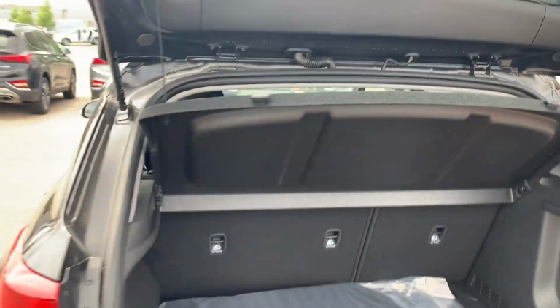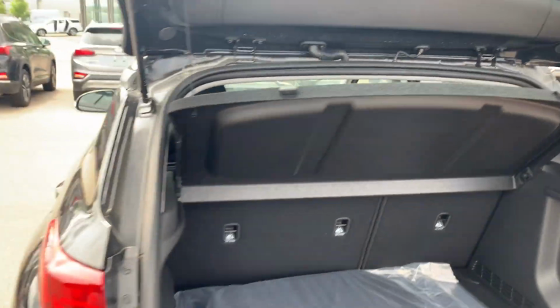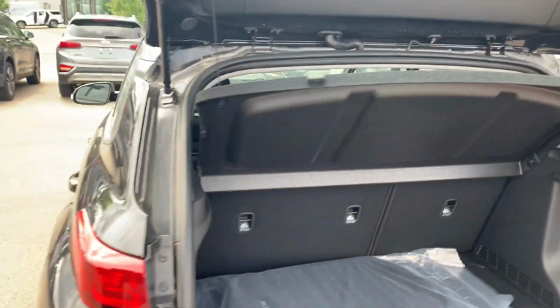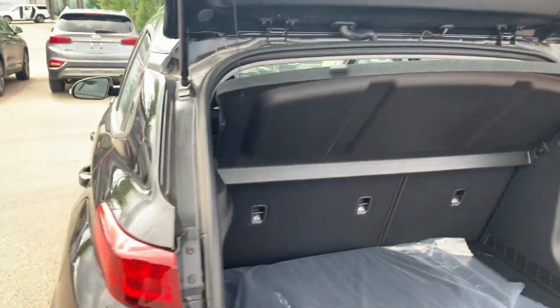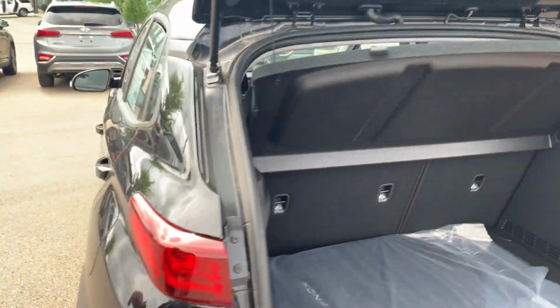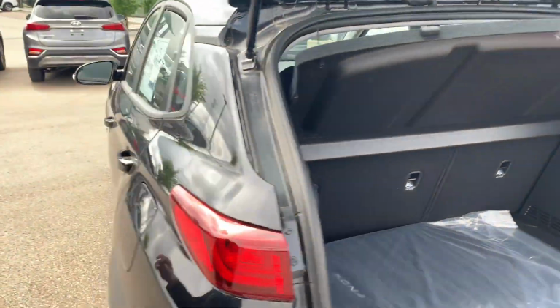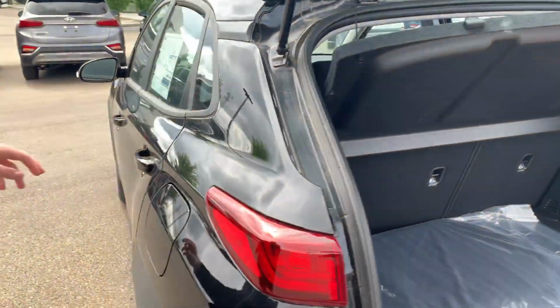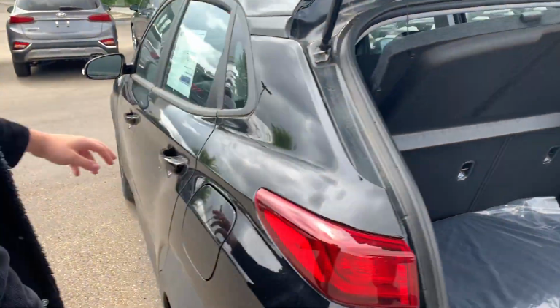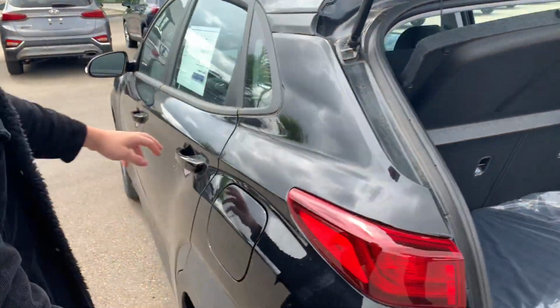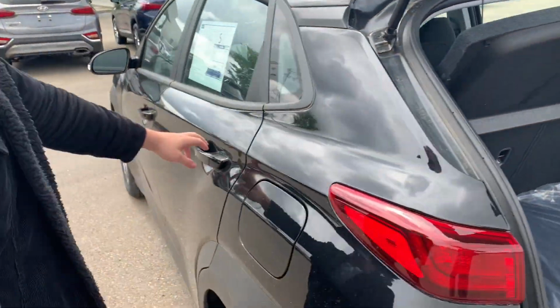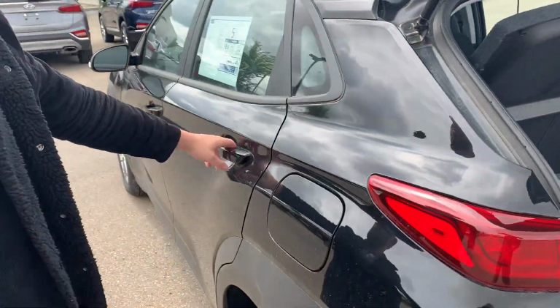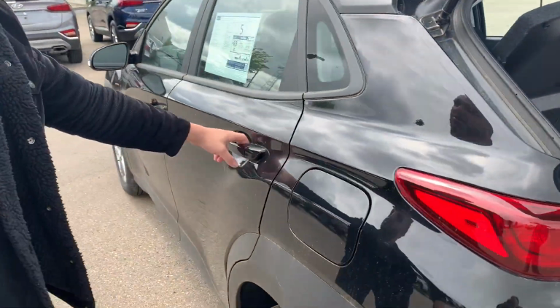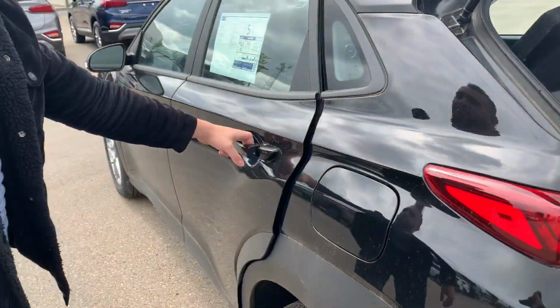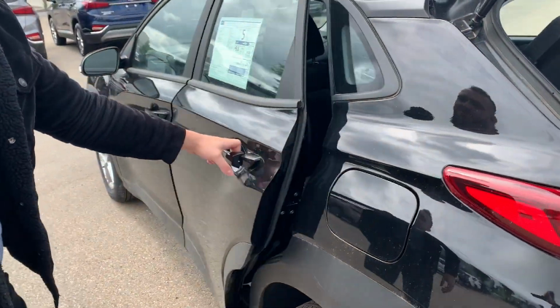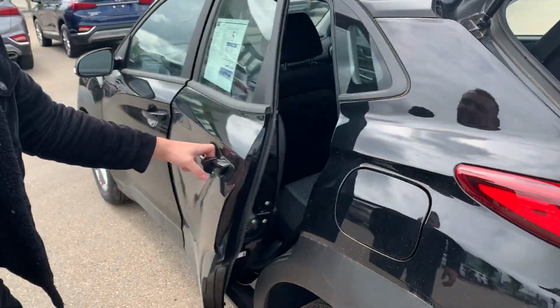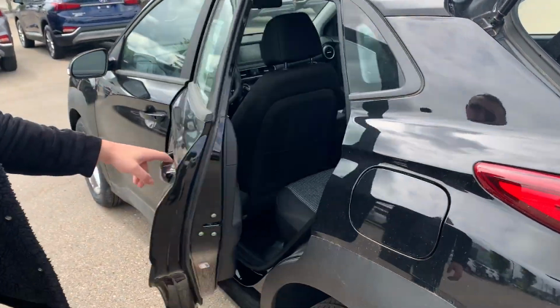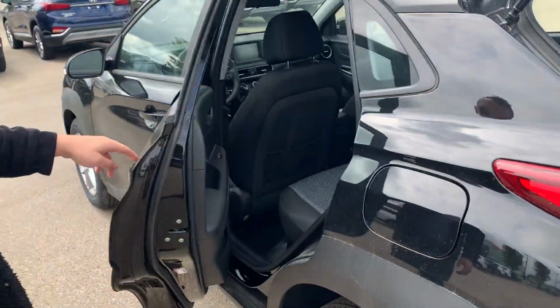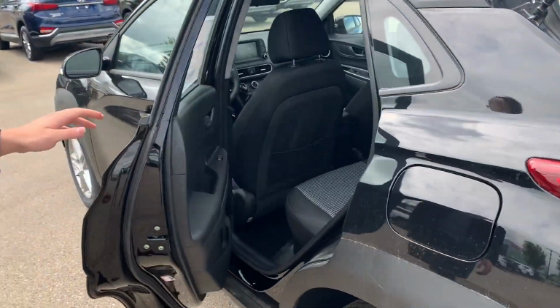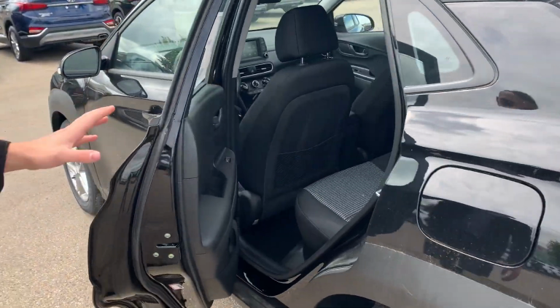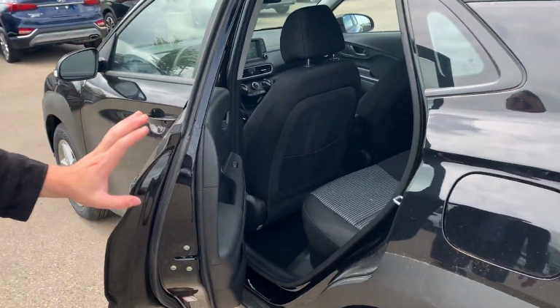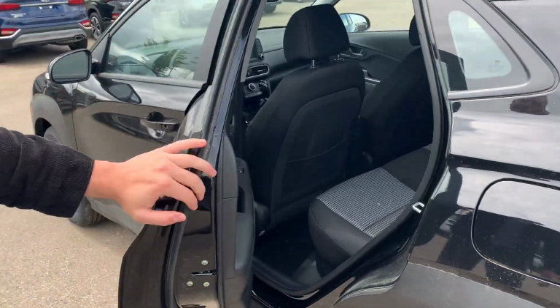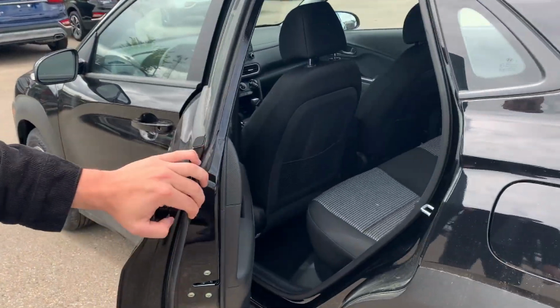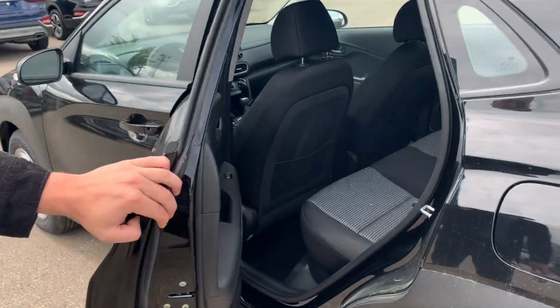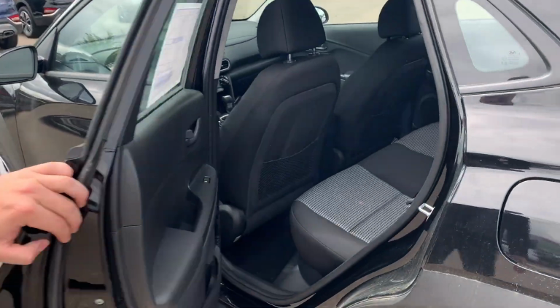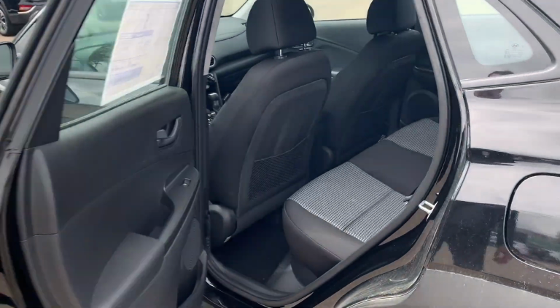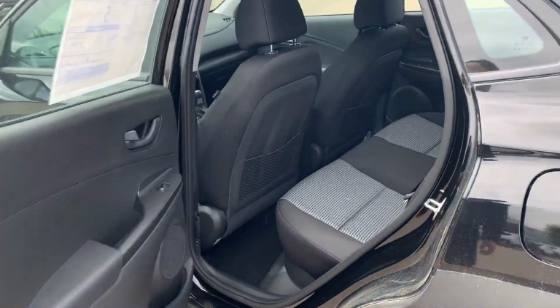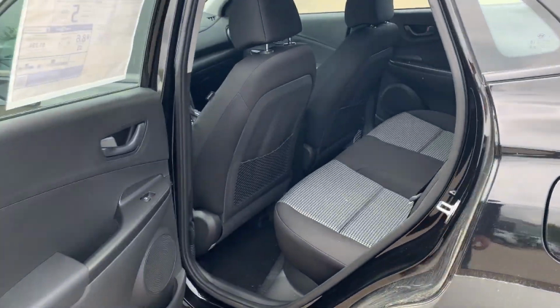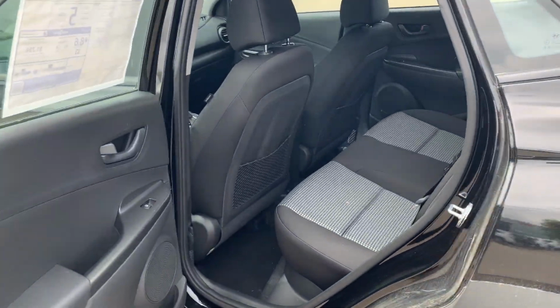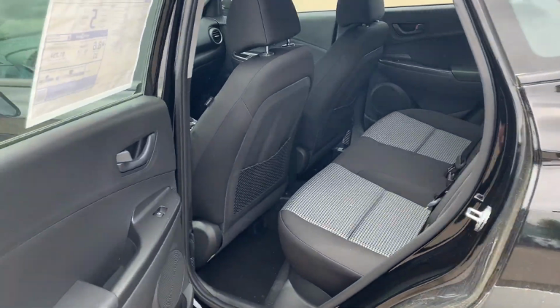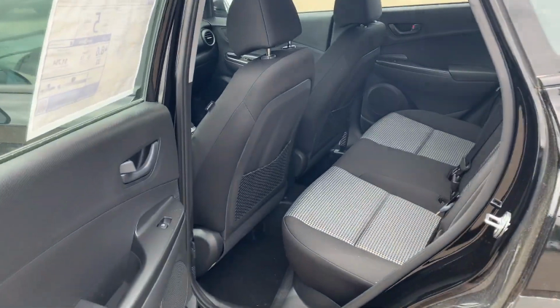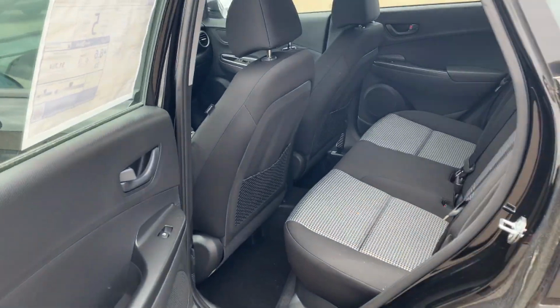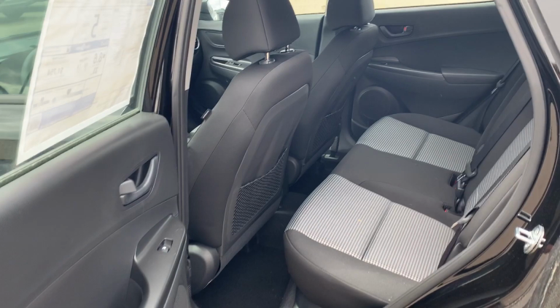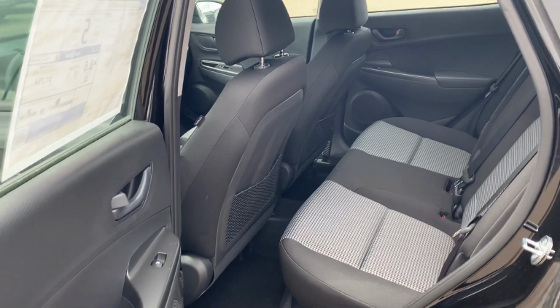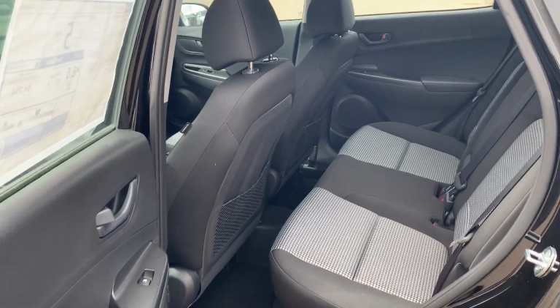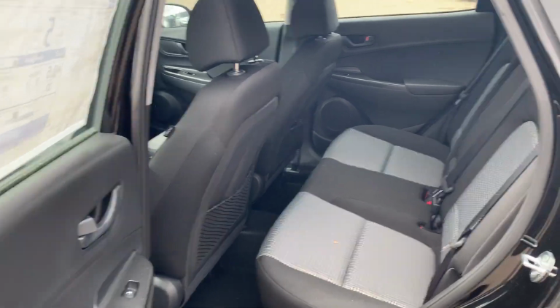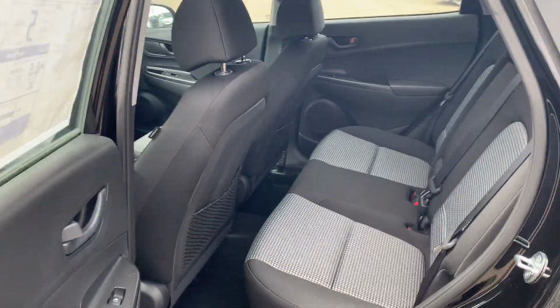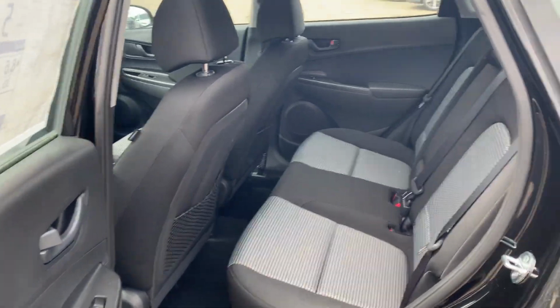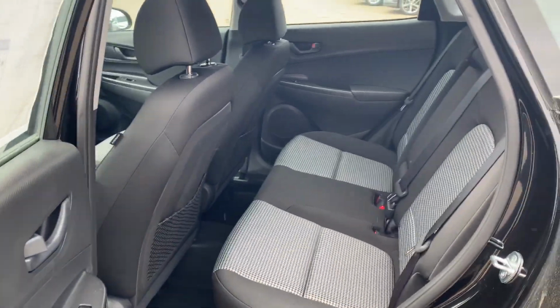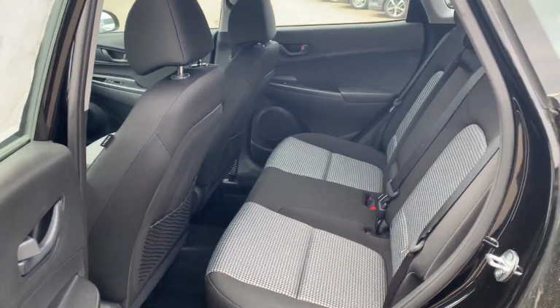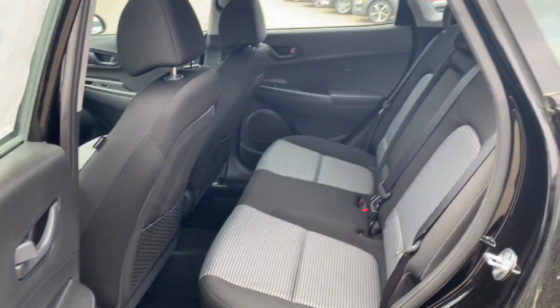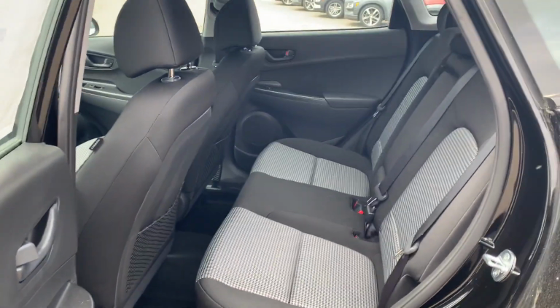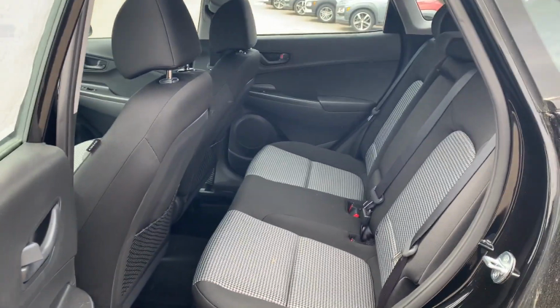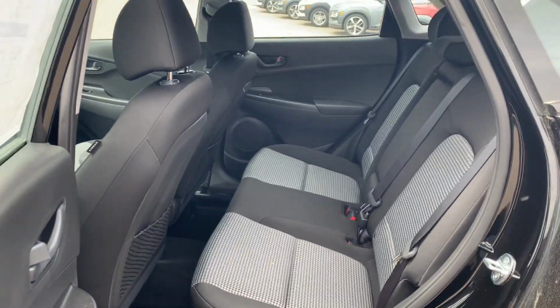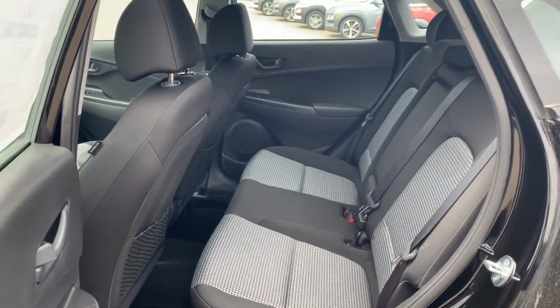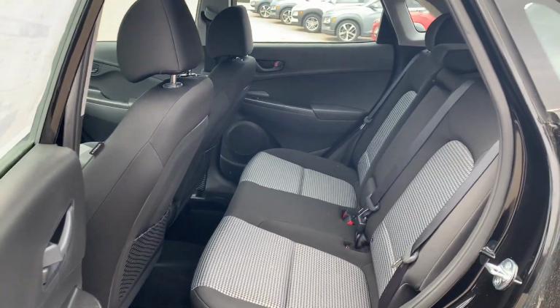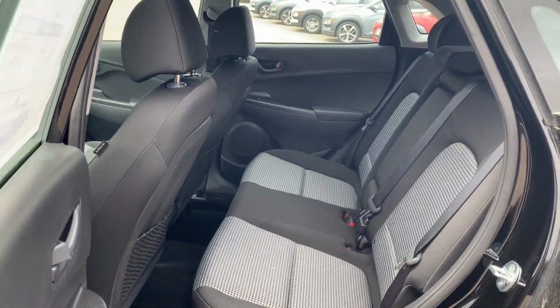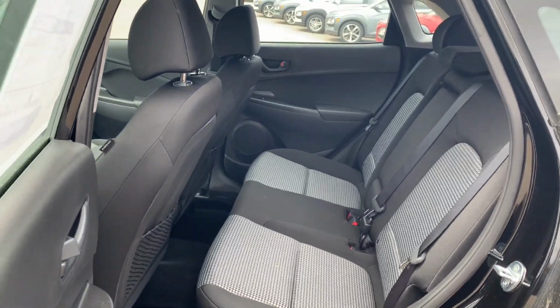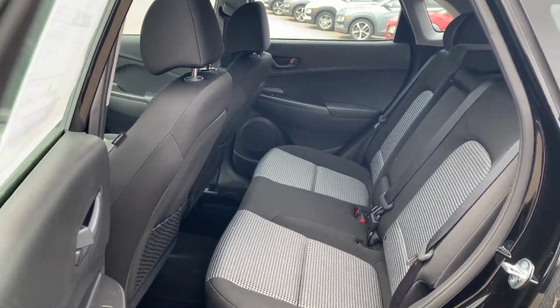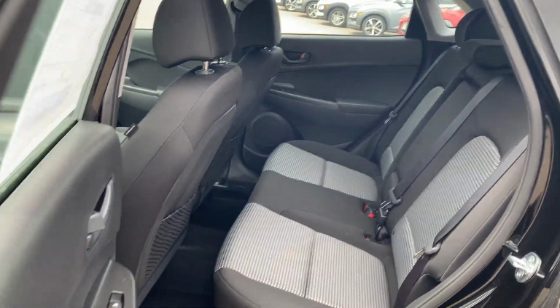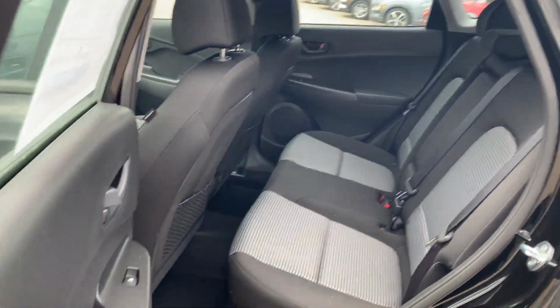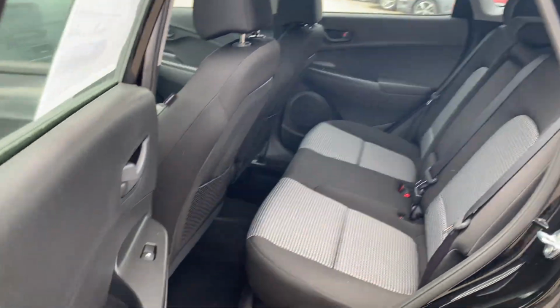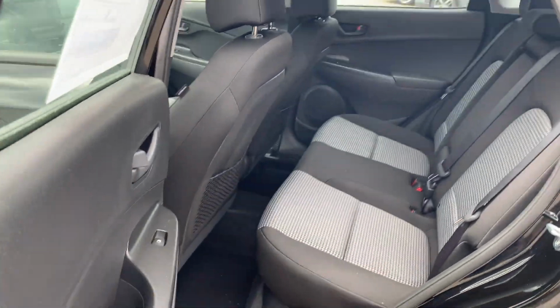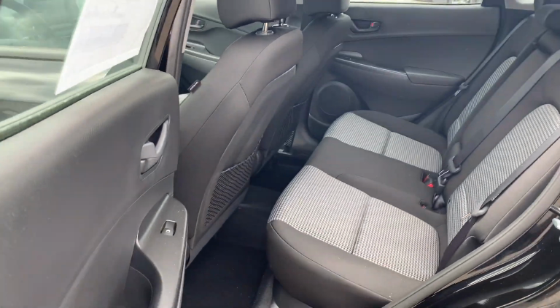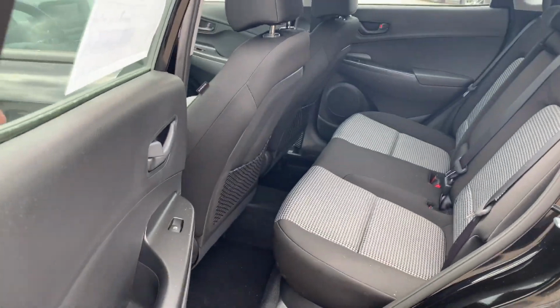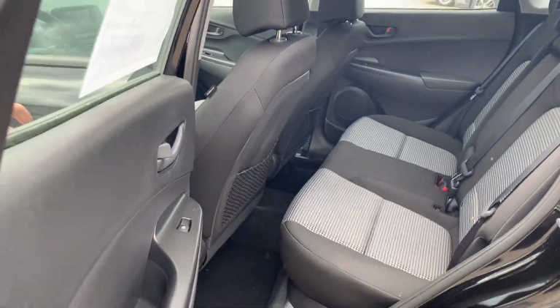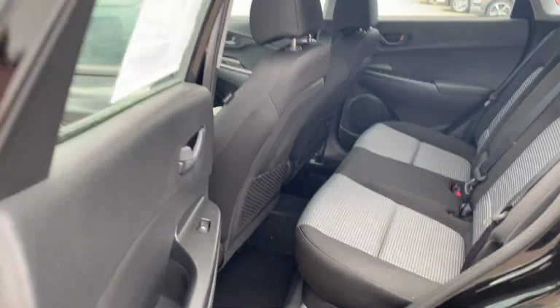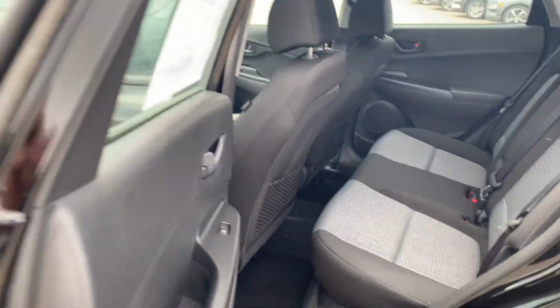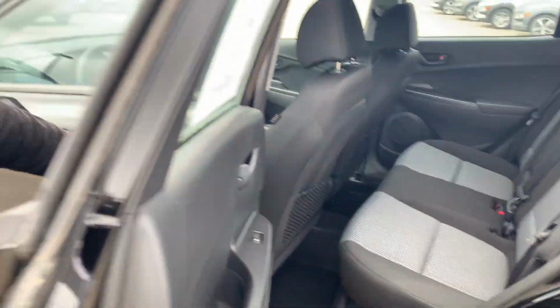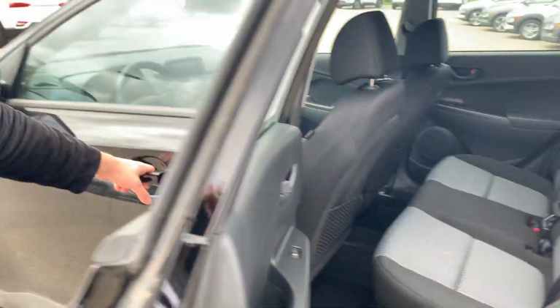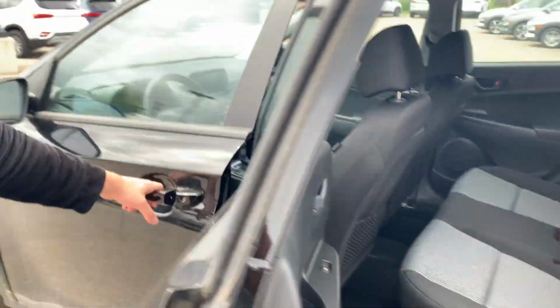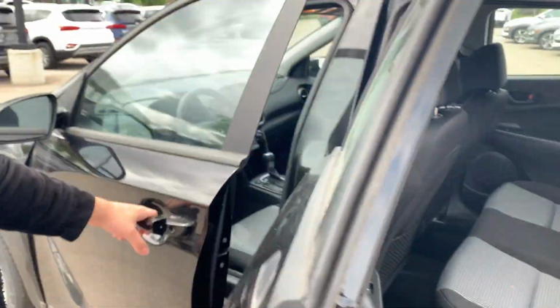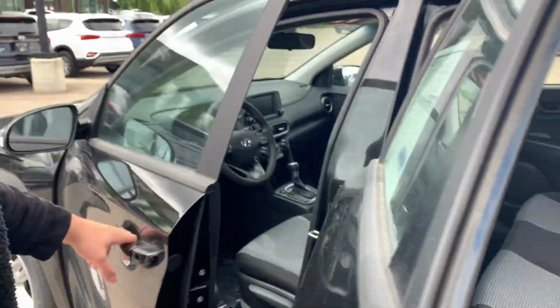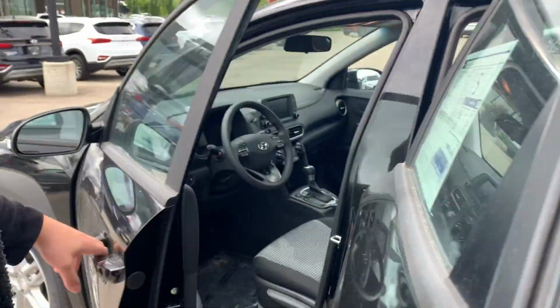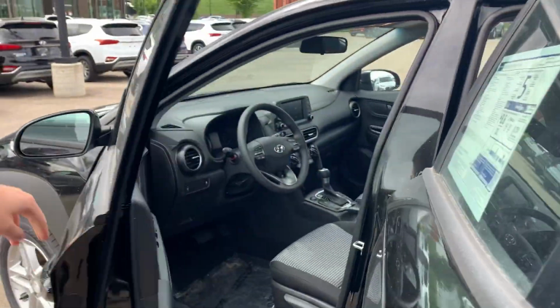If you look in the back seat as well, there's lots of room for the passengers in the back. And if you come to the front here...